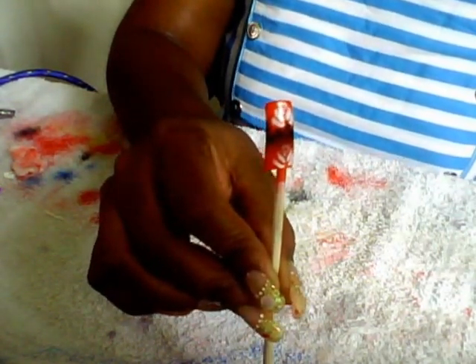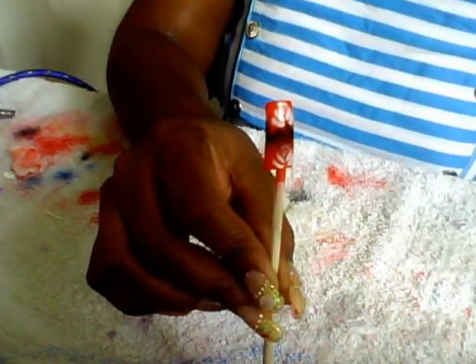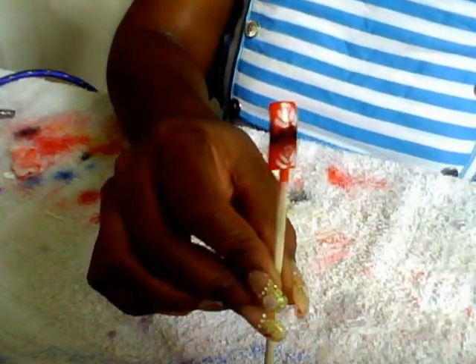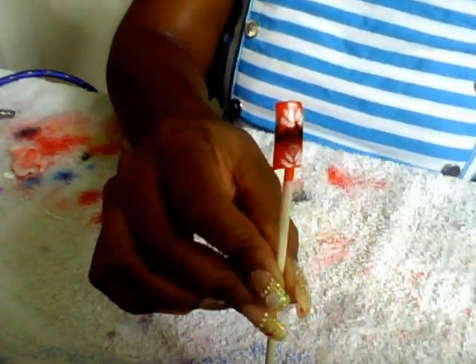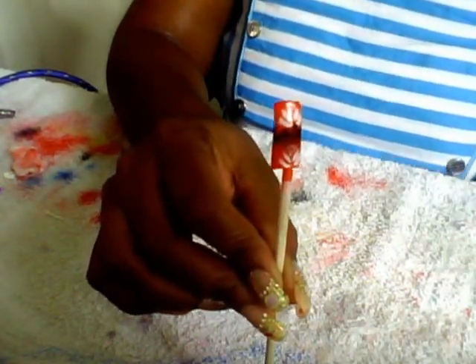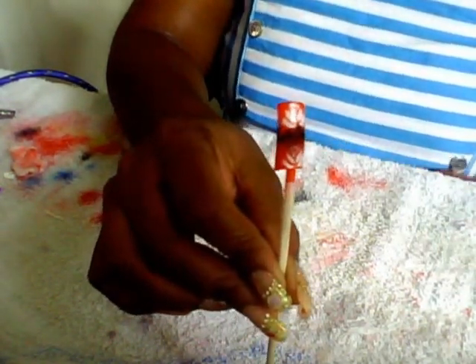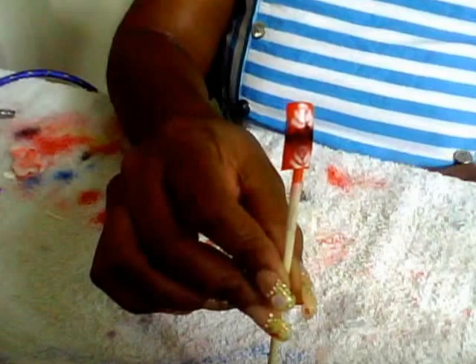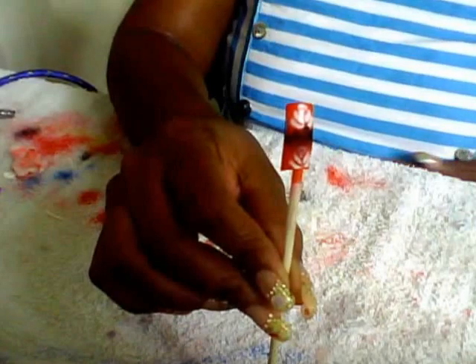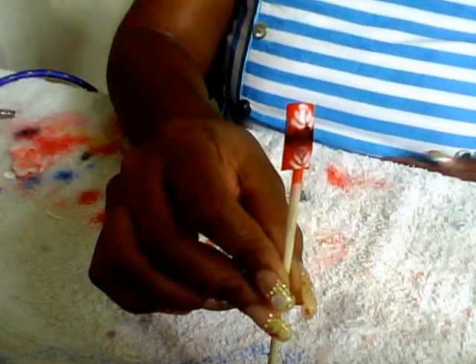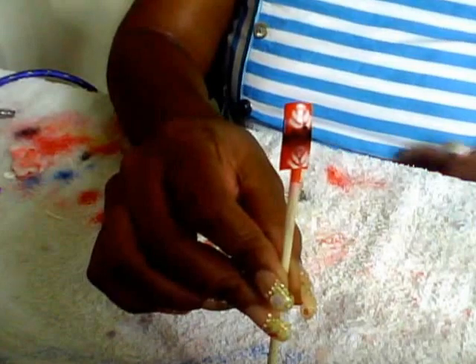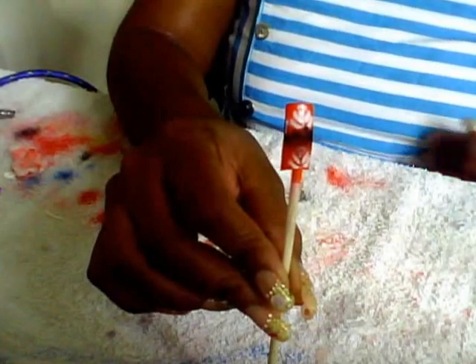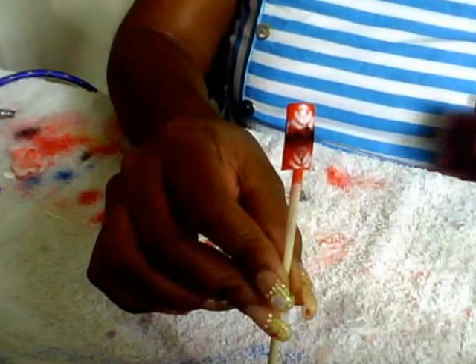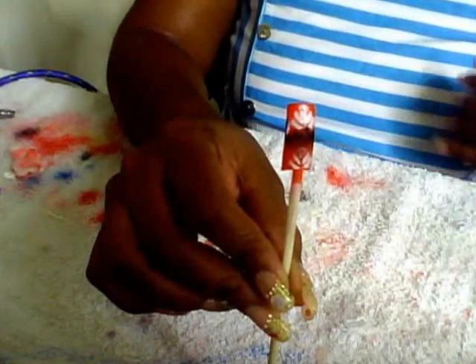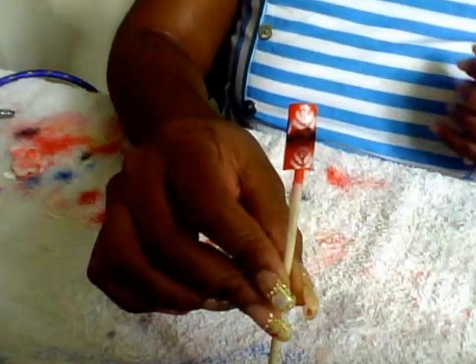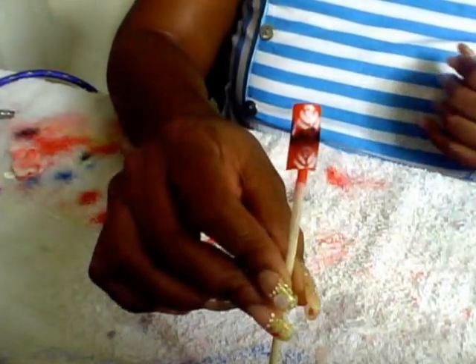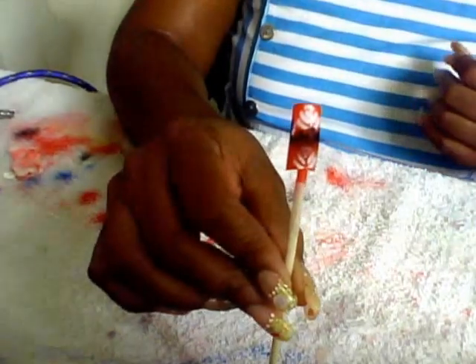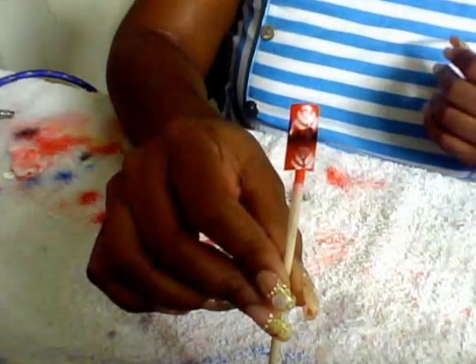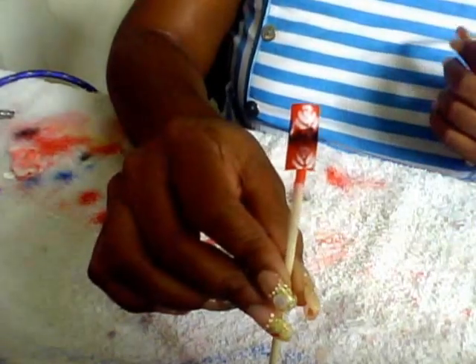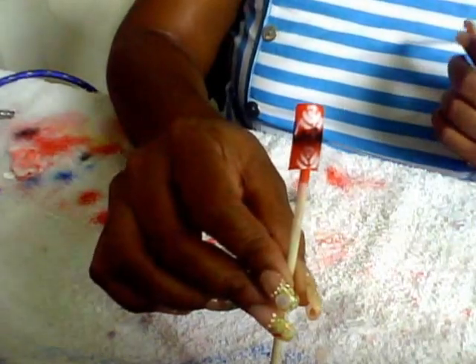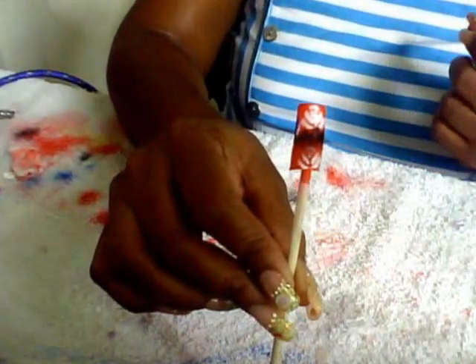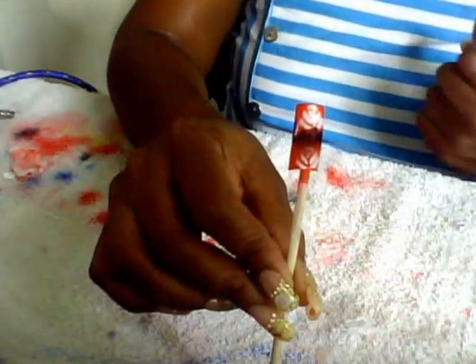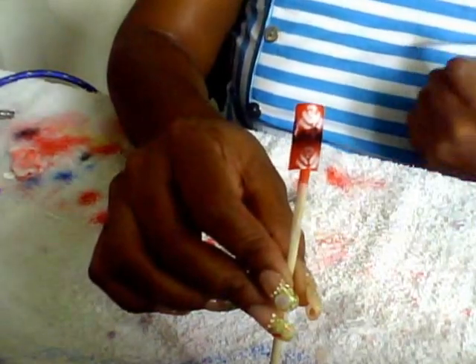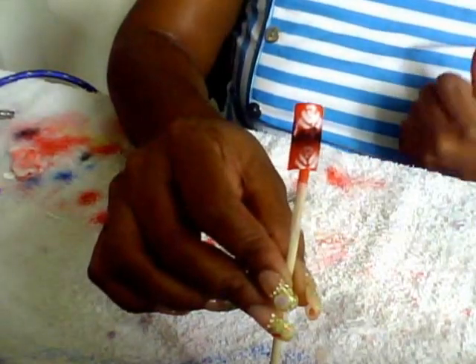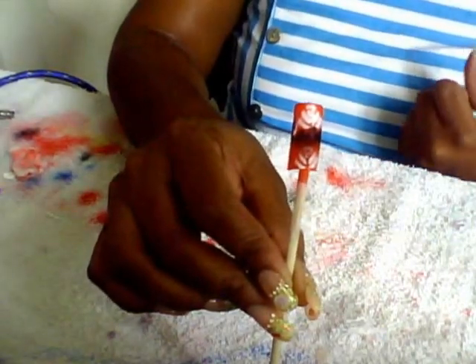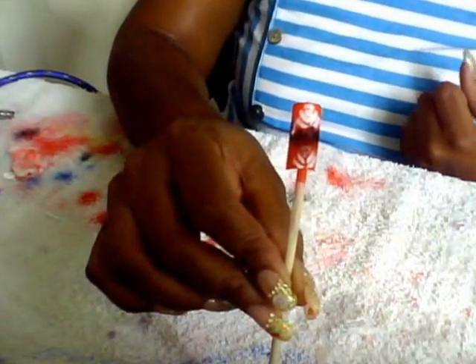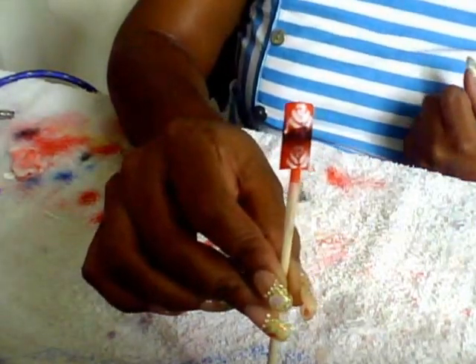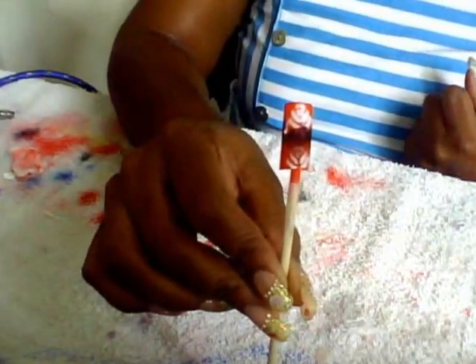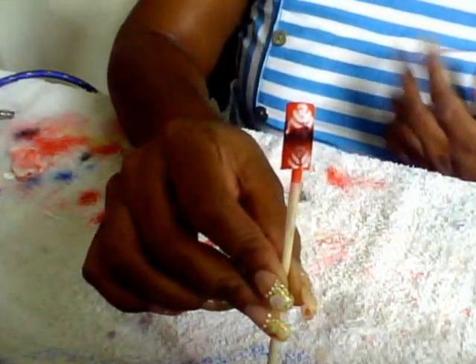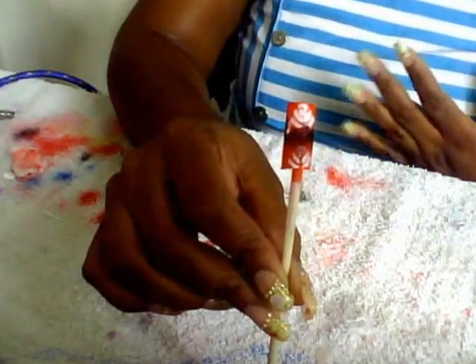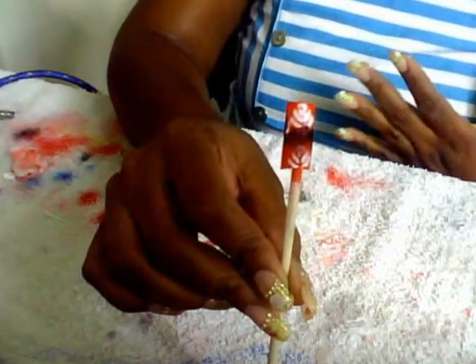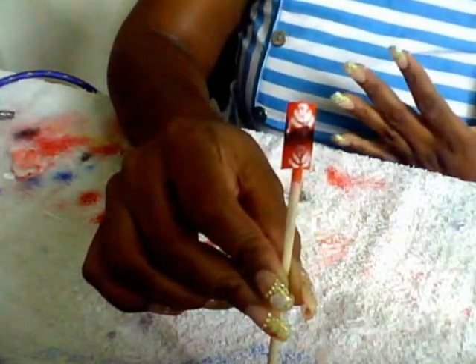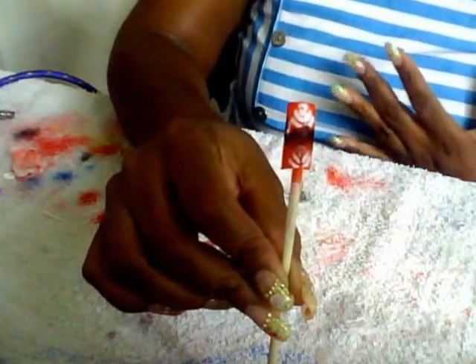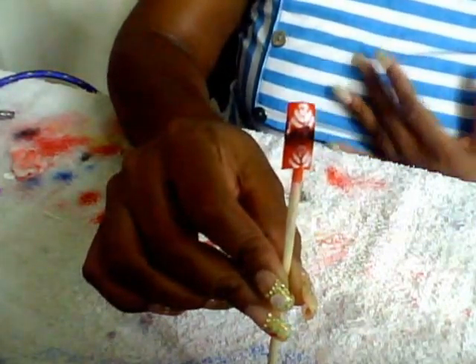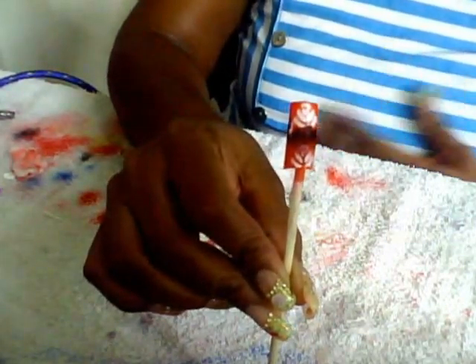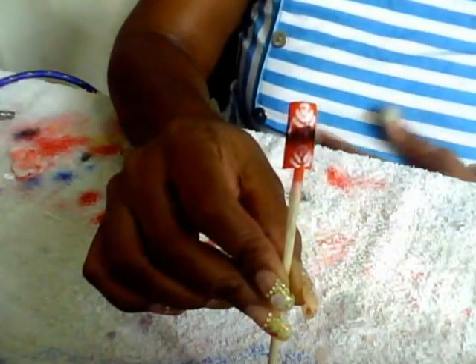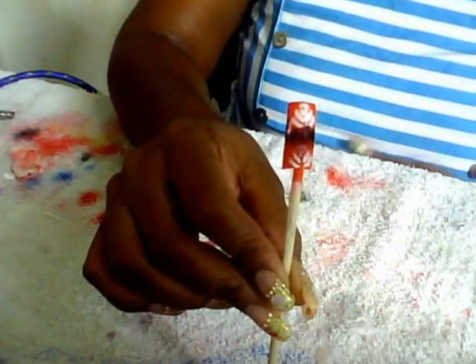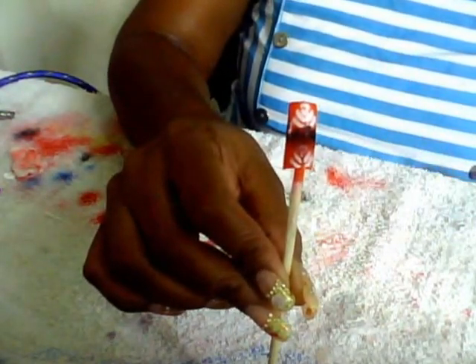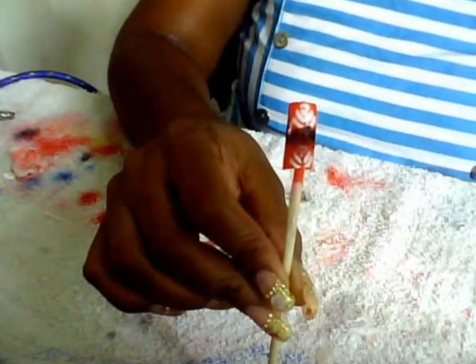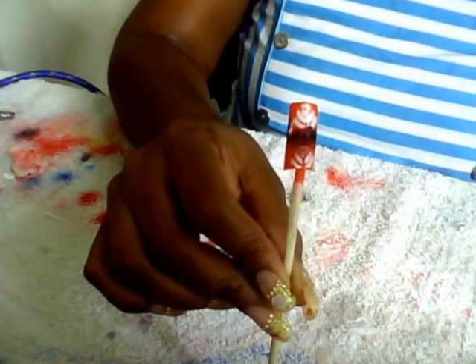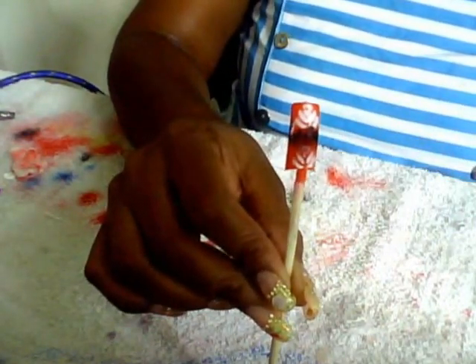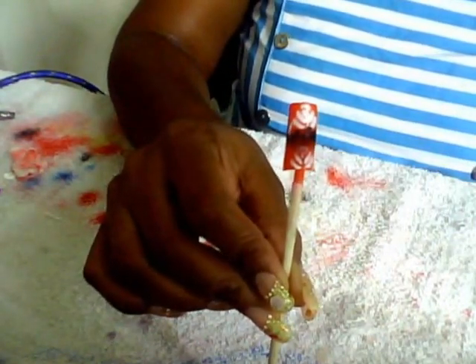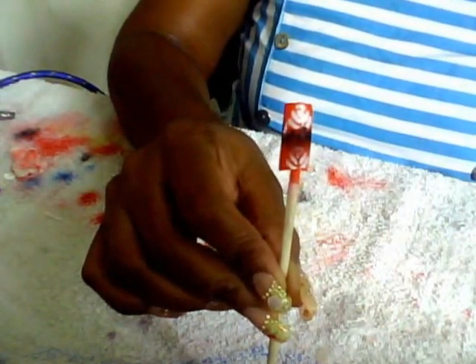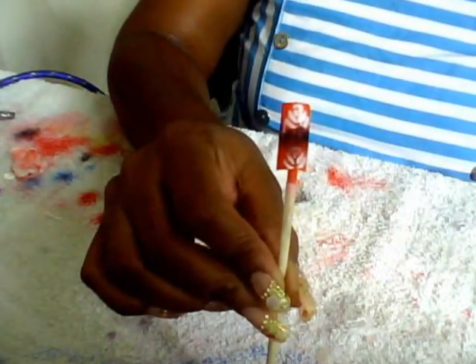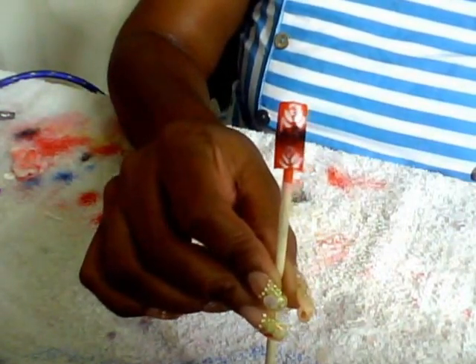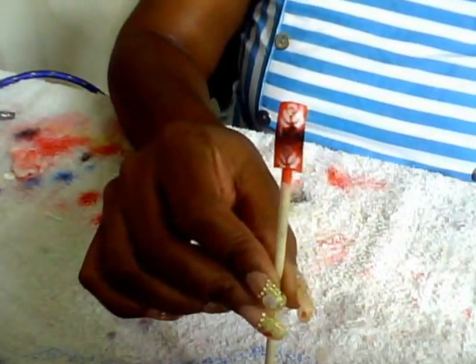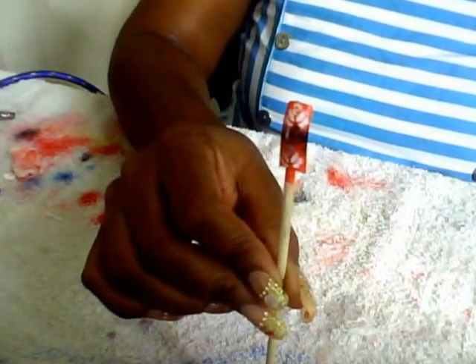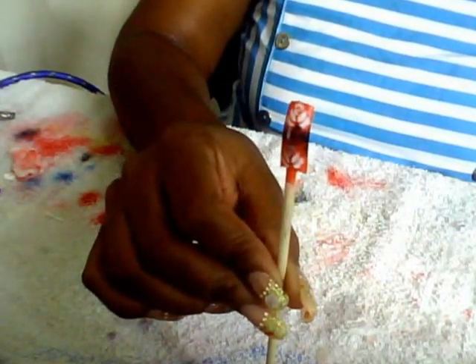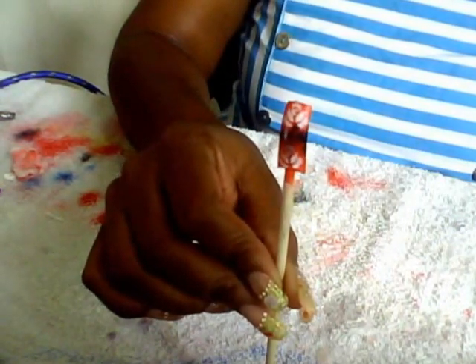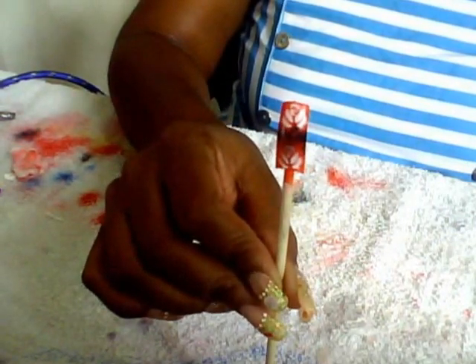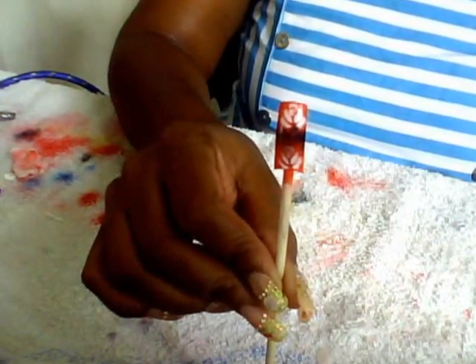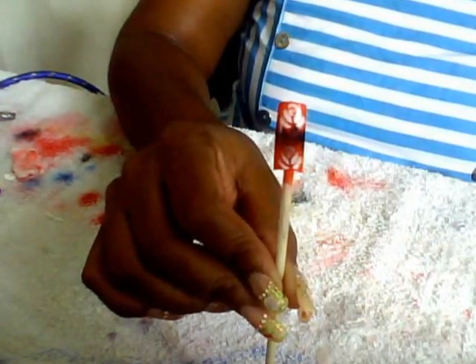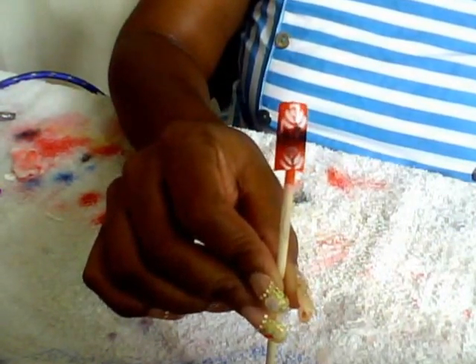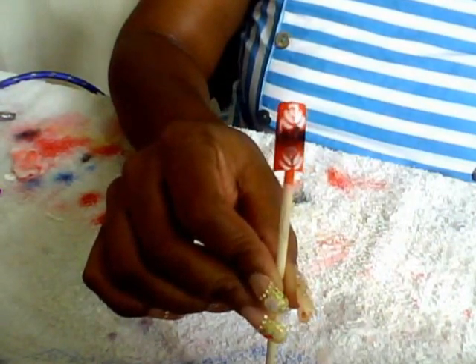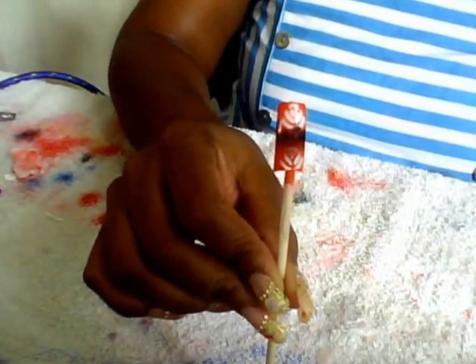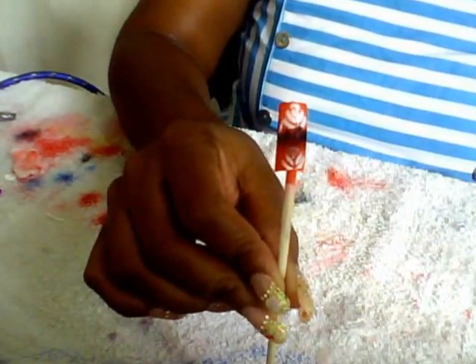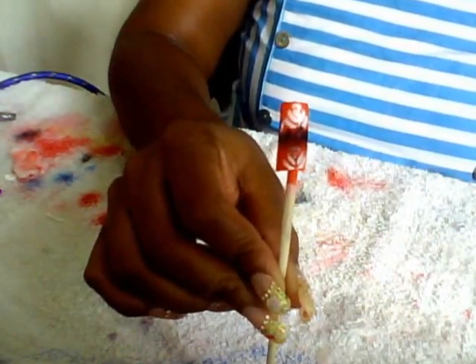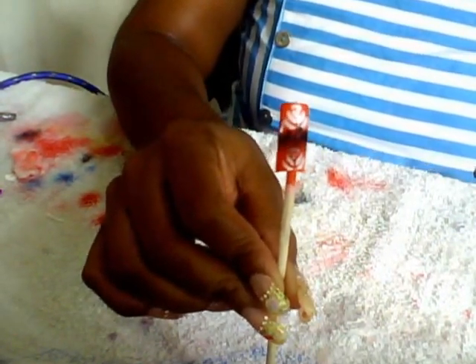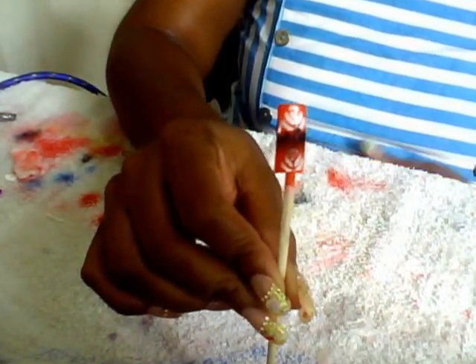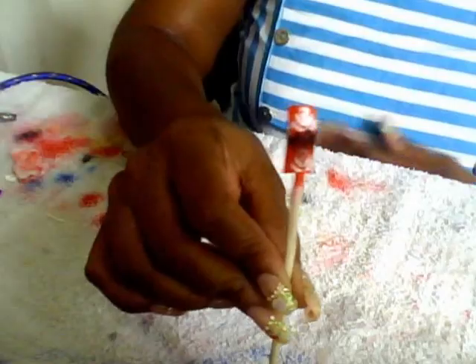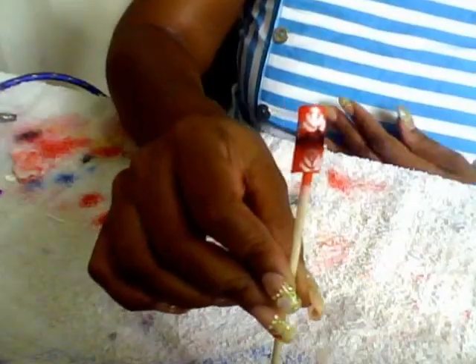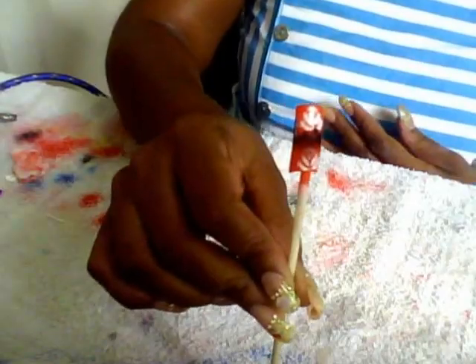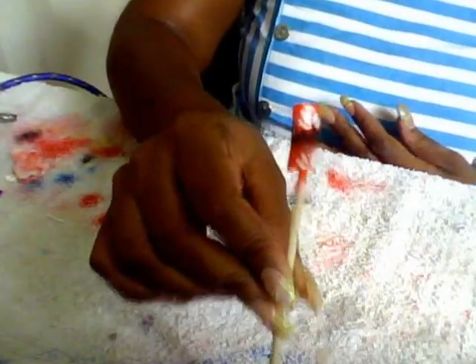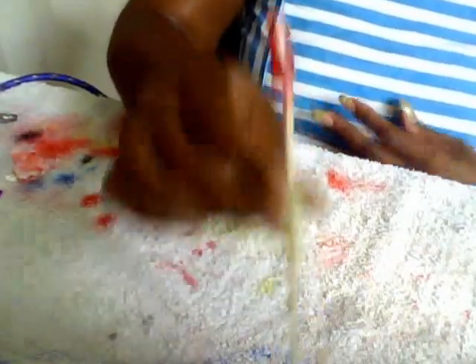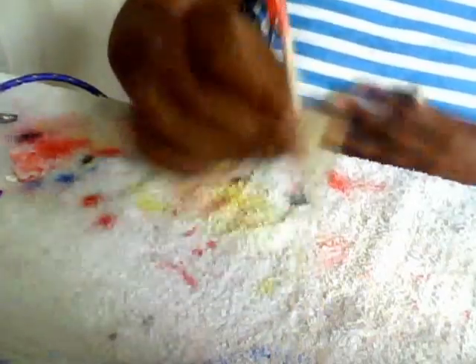Bye guys, thanks for watching. As I said, just a little practice work on my airbrush. Bye!